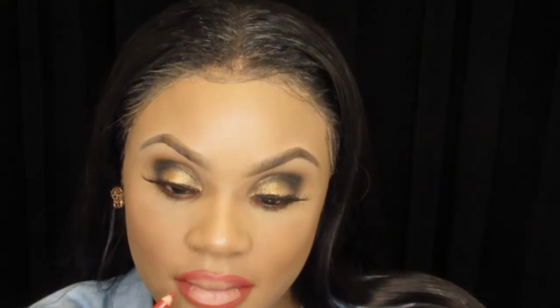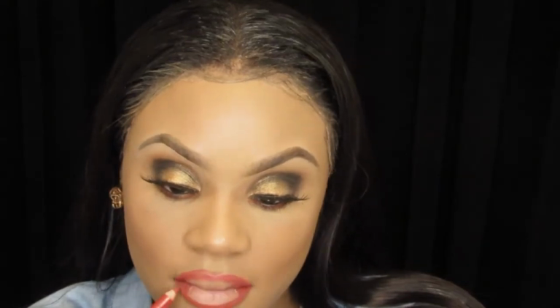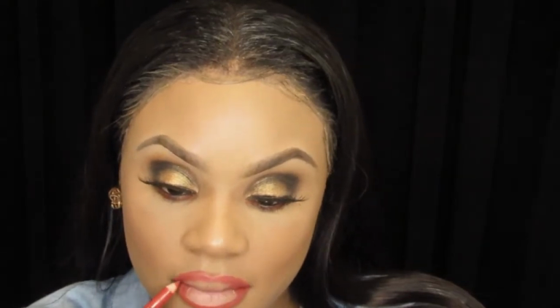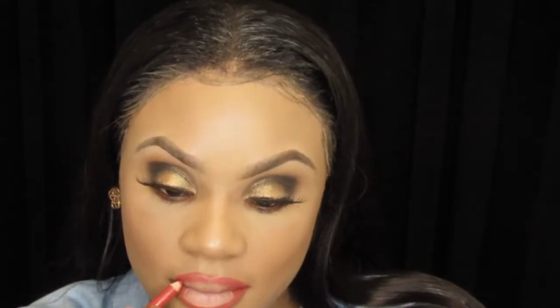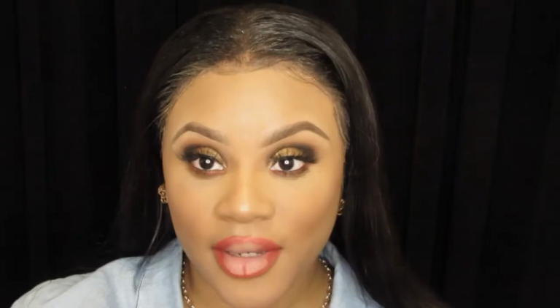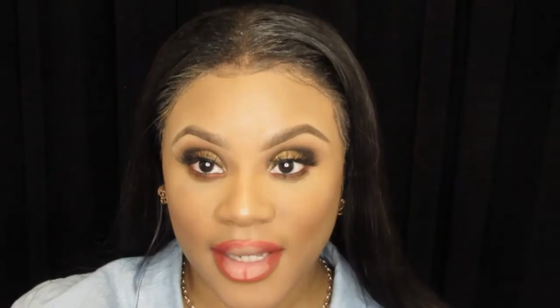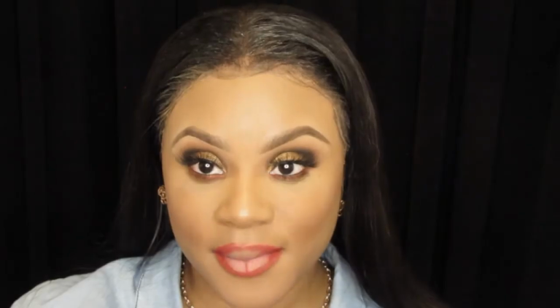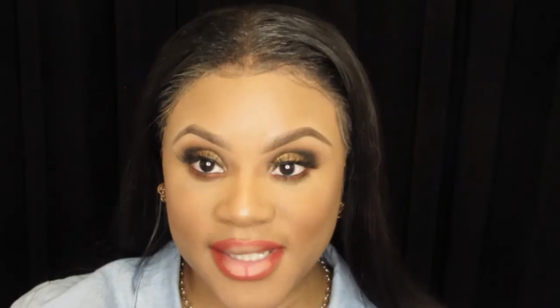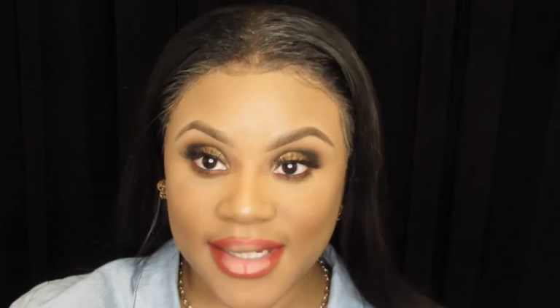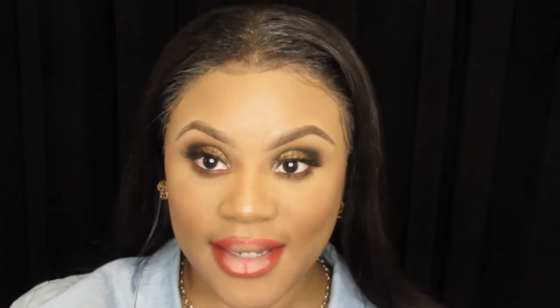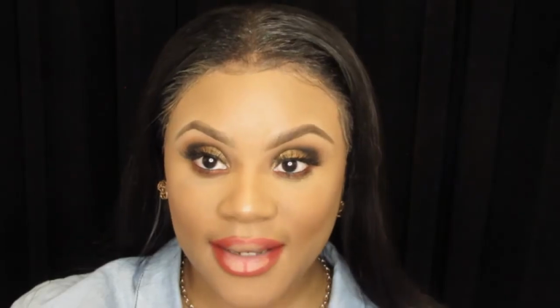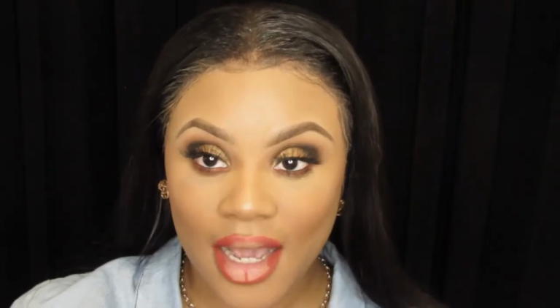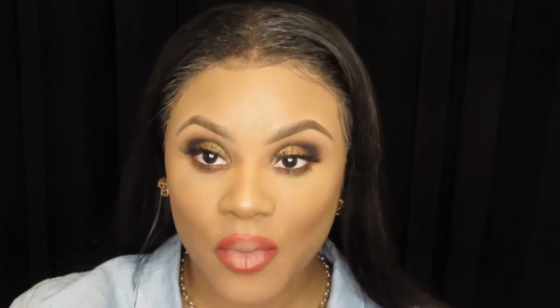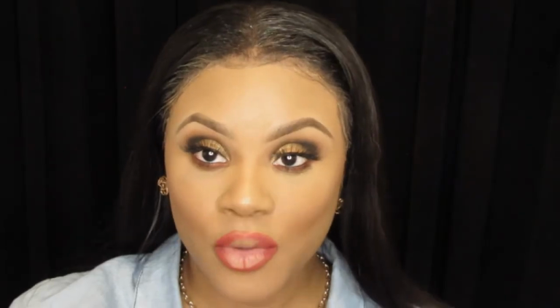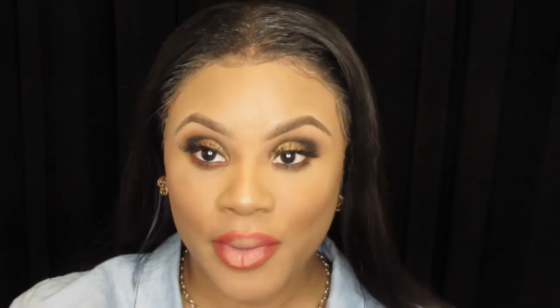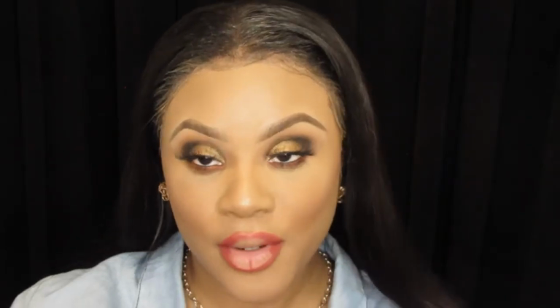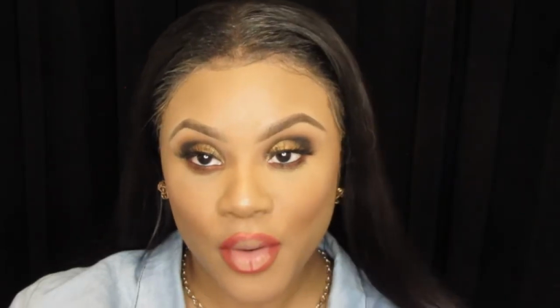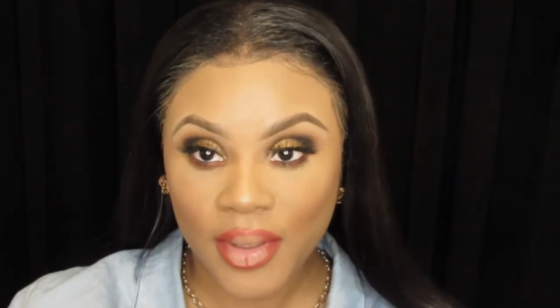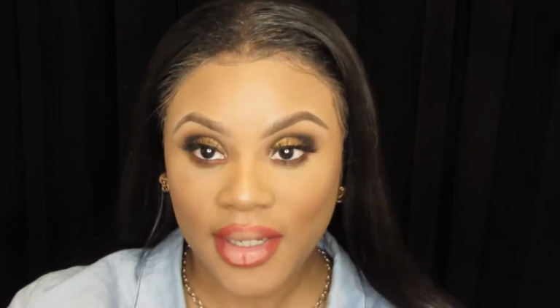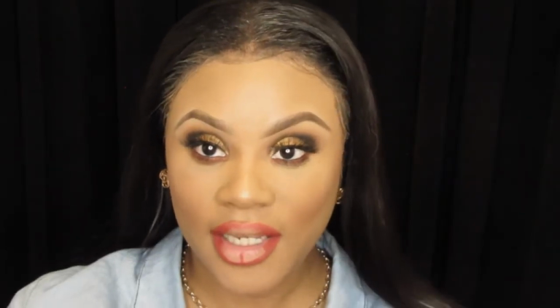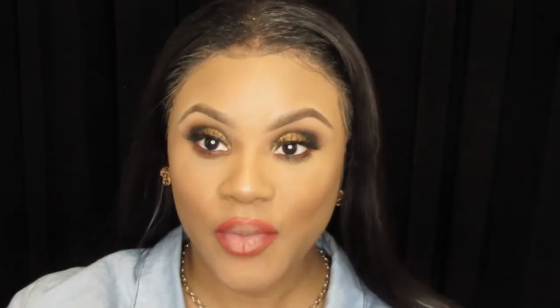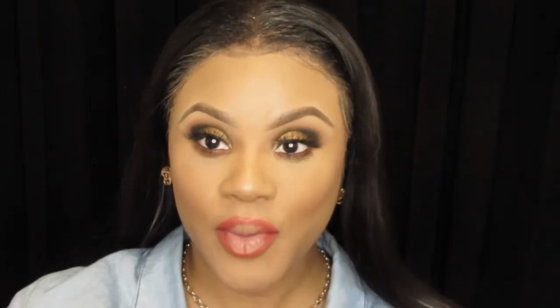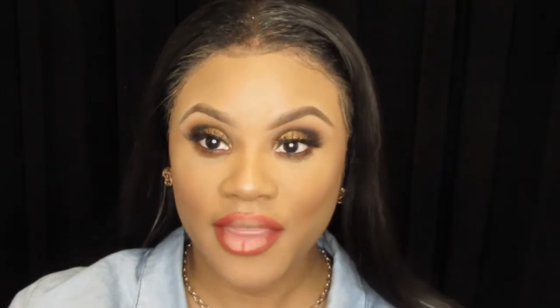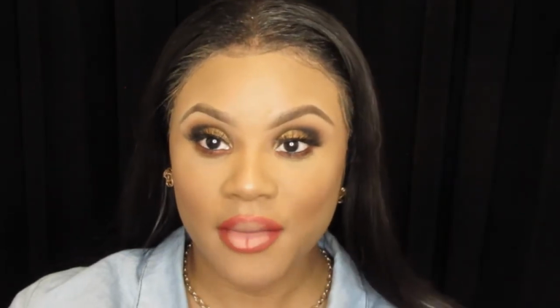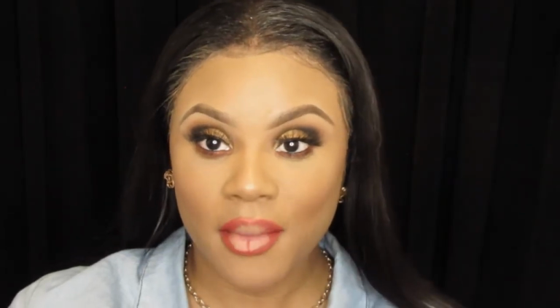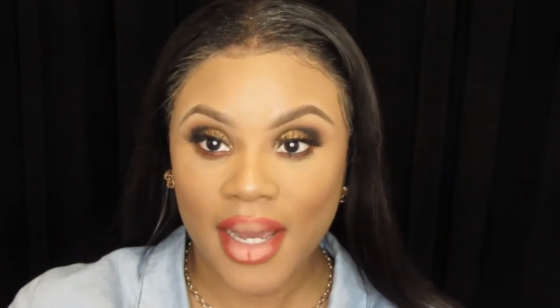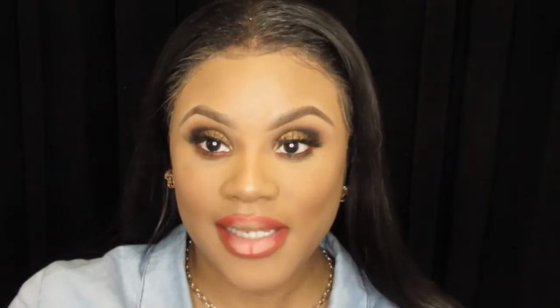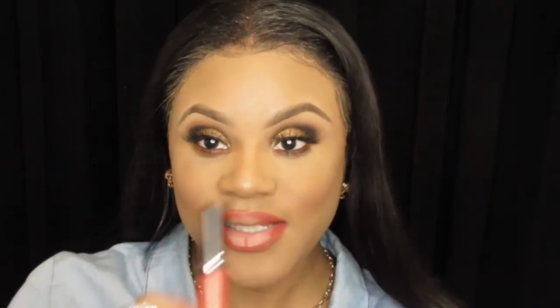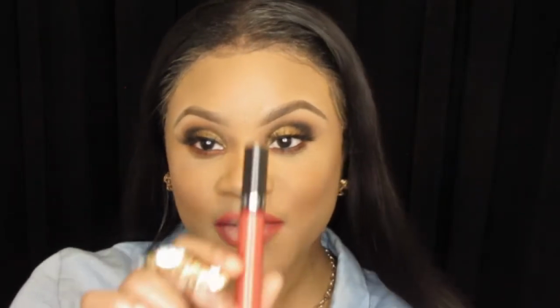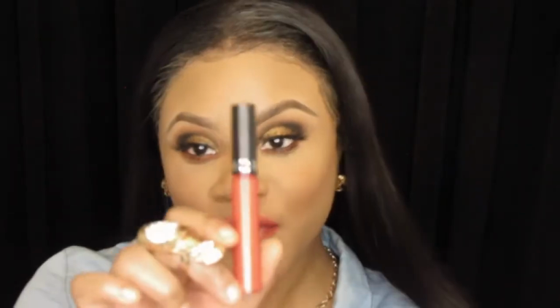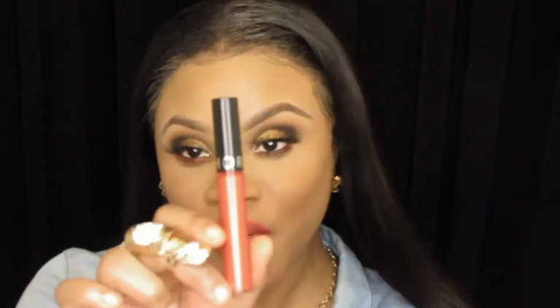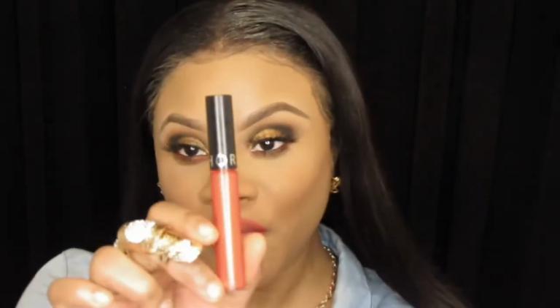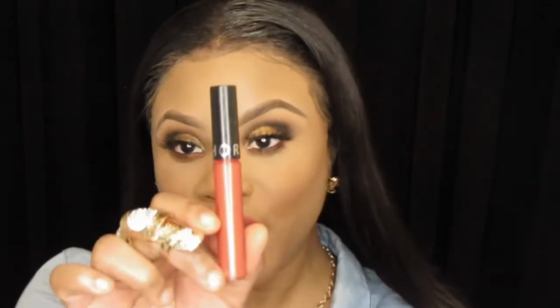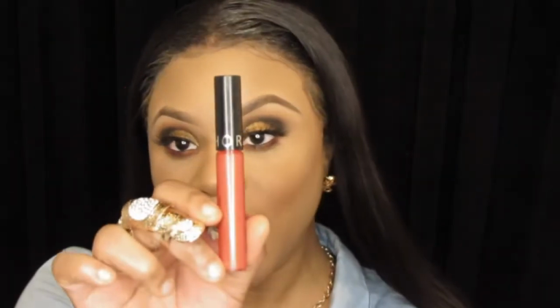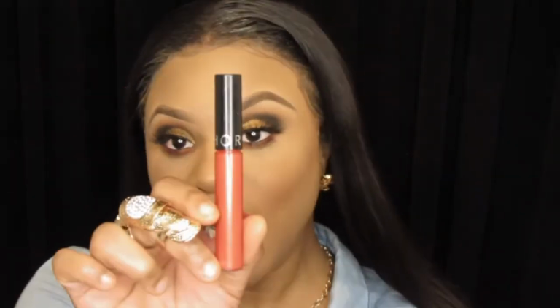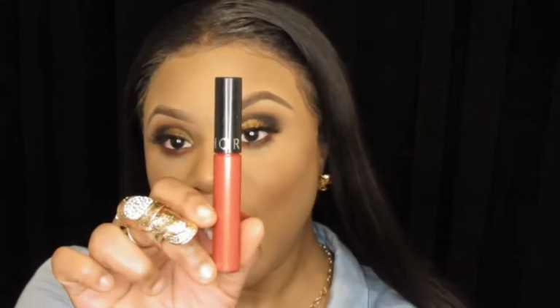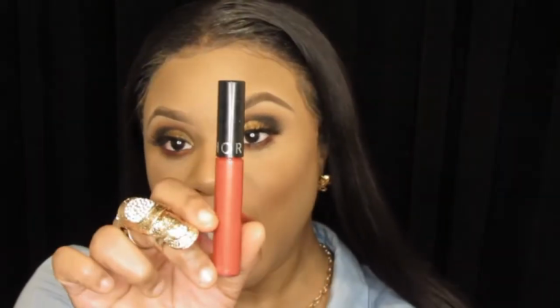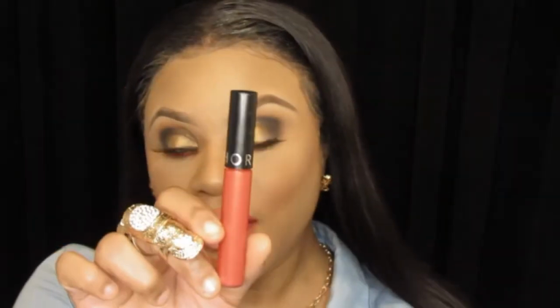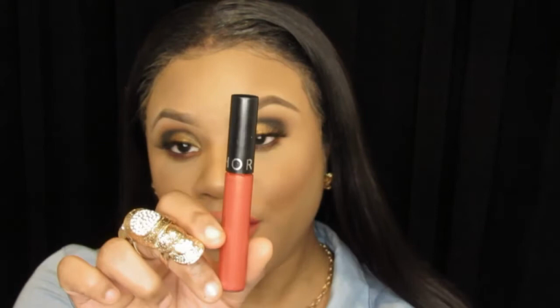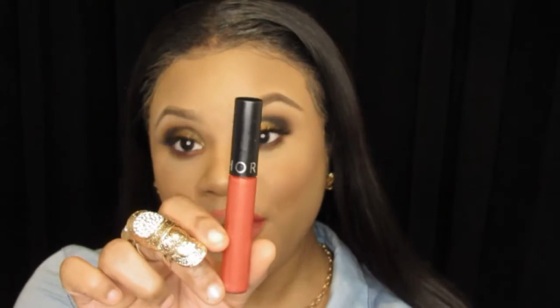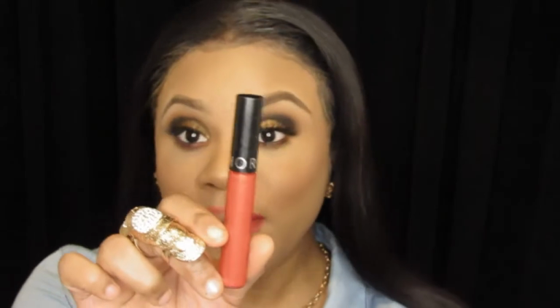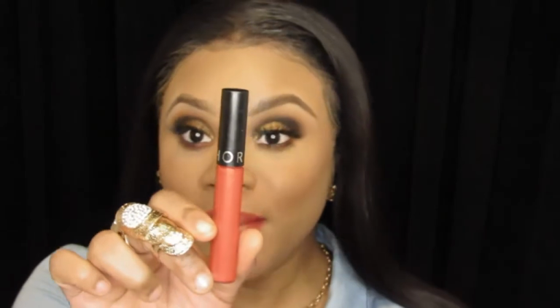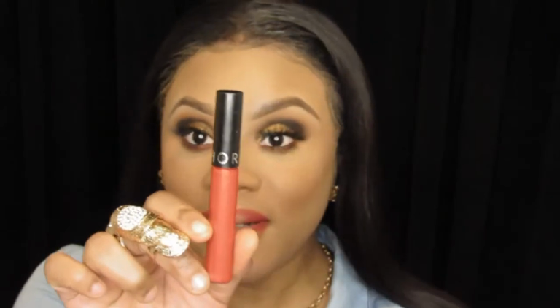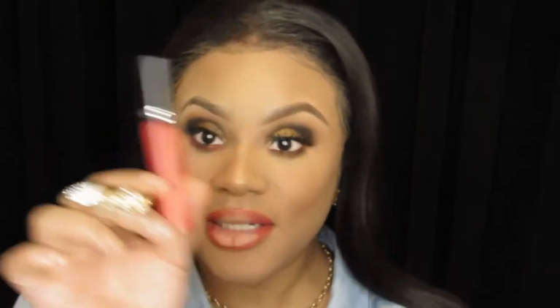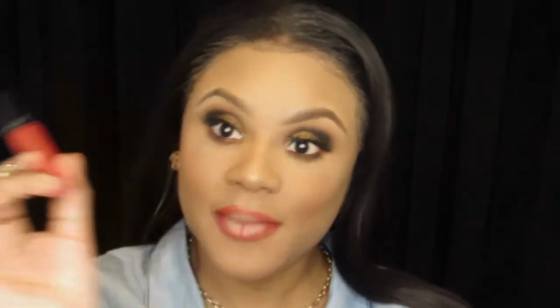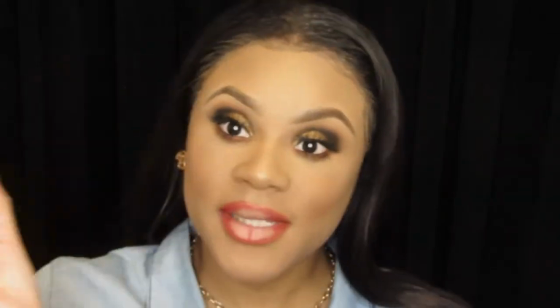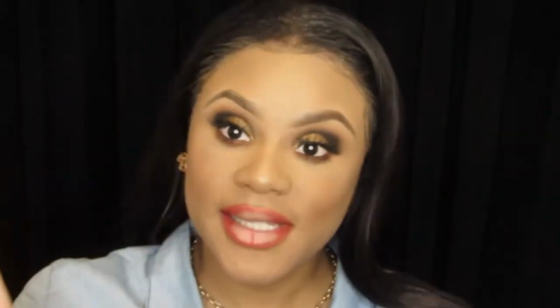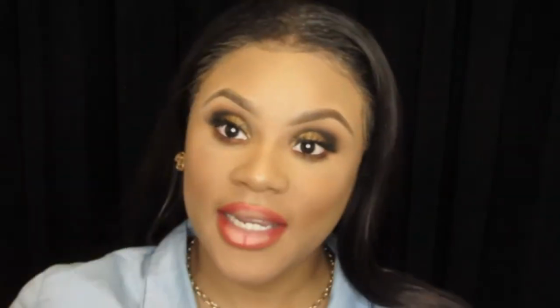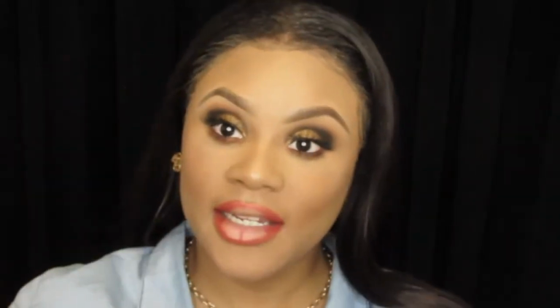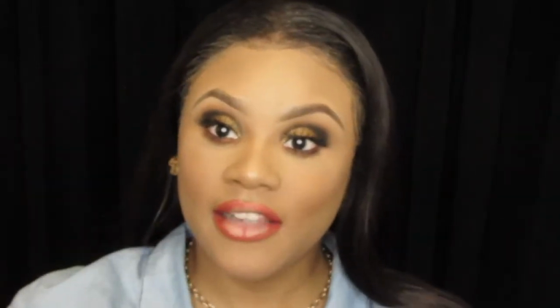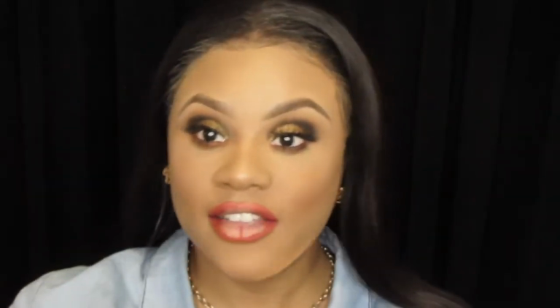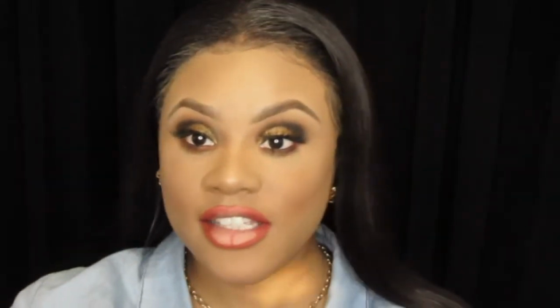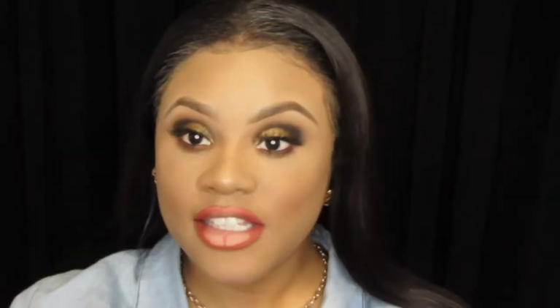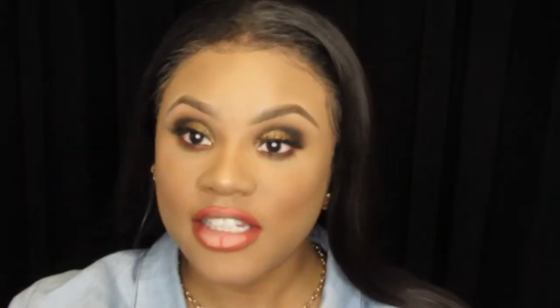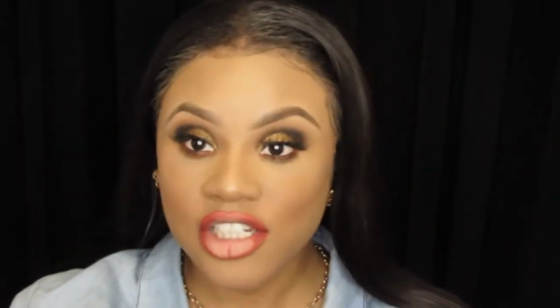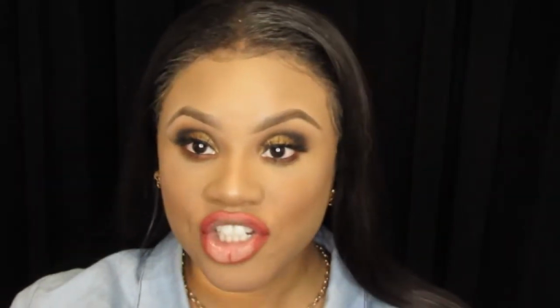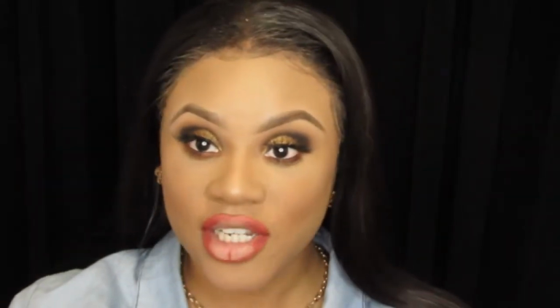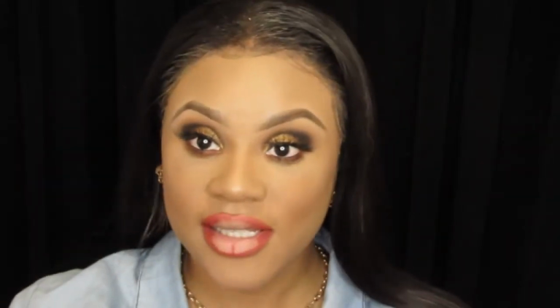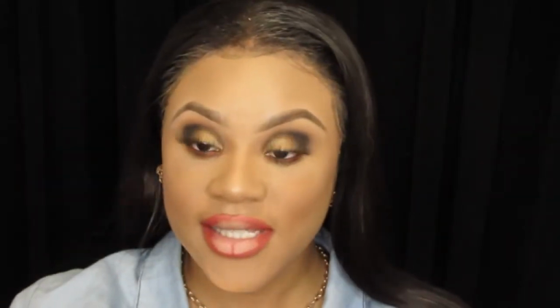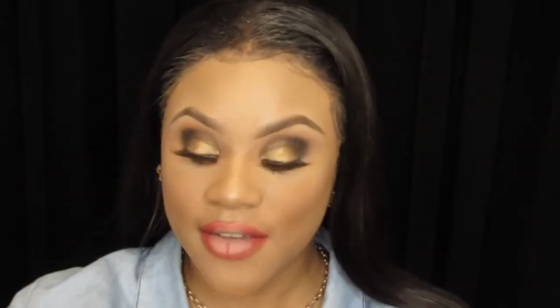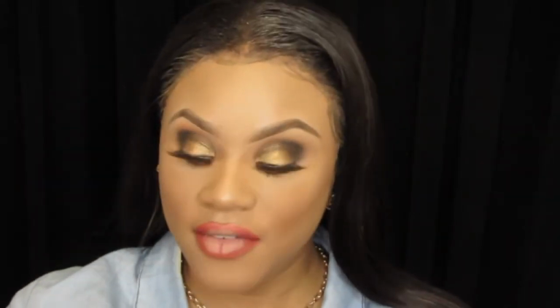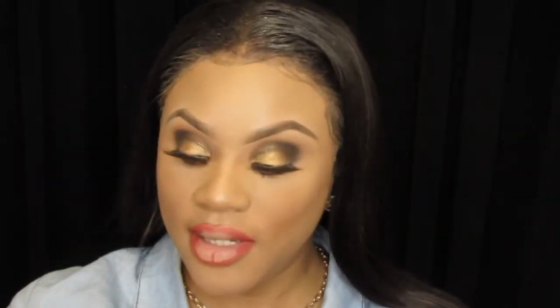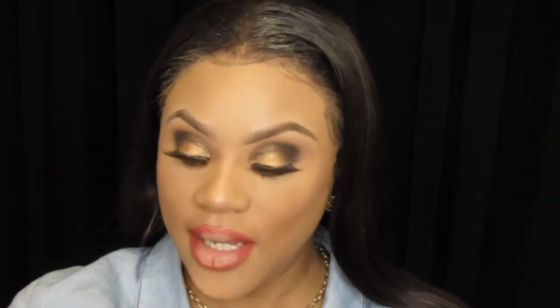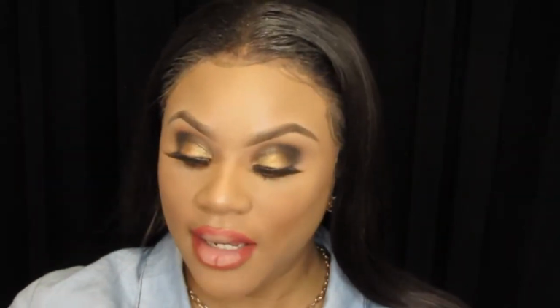For lips I will be going in with my Sephora Cream Lip Stain in shade 78.